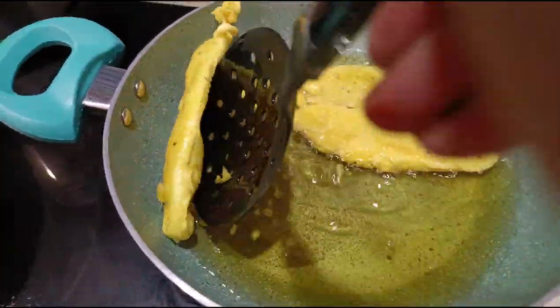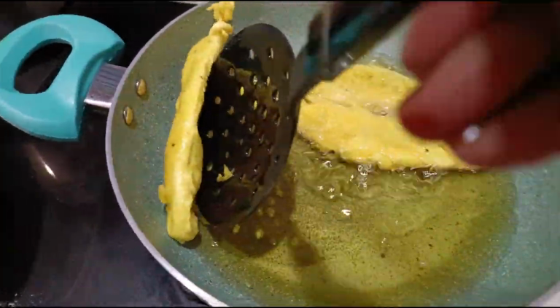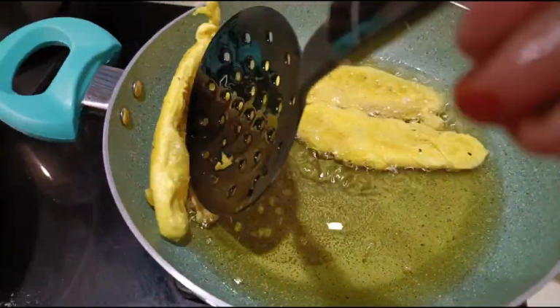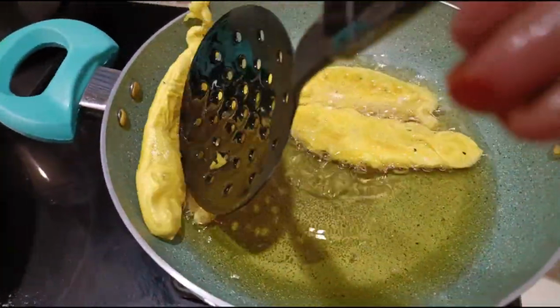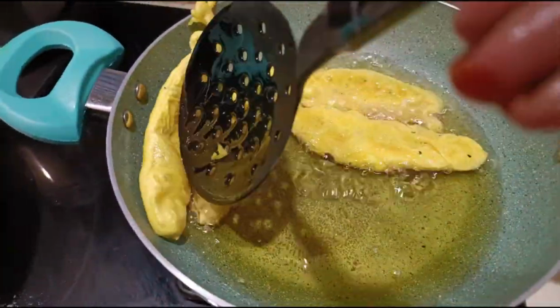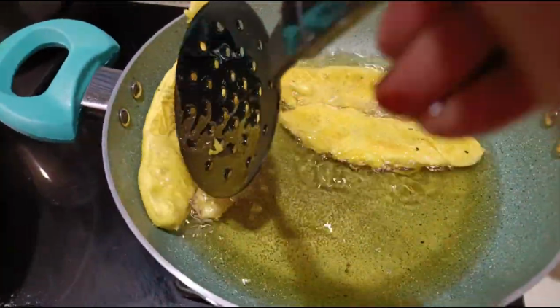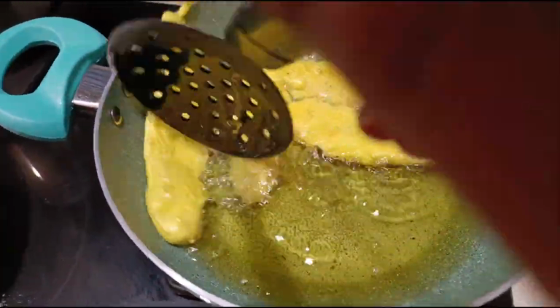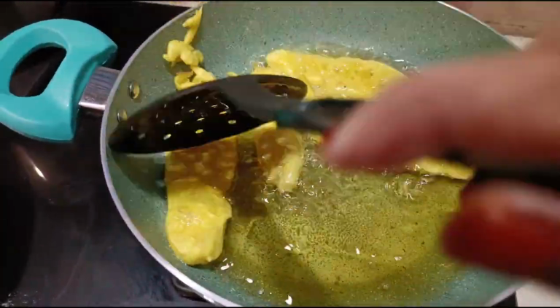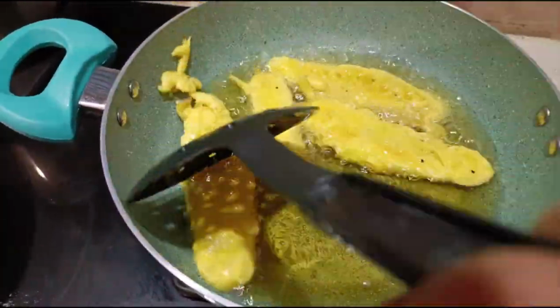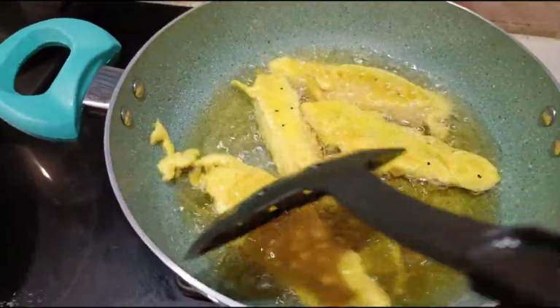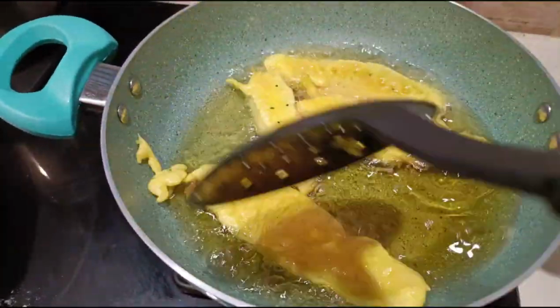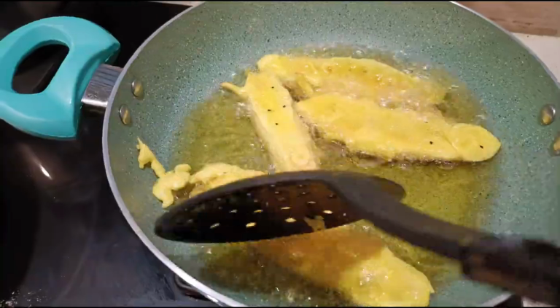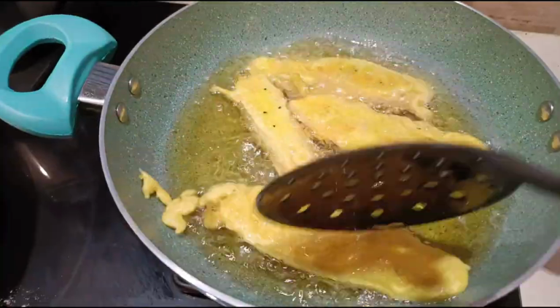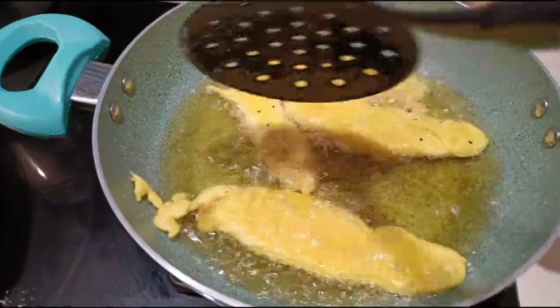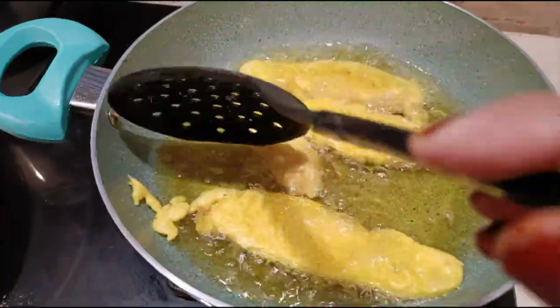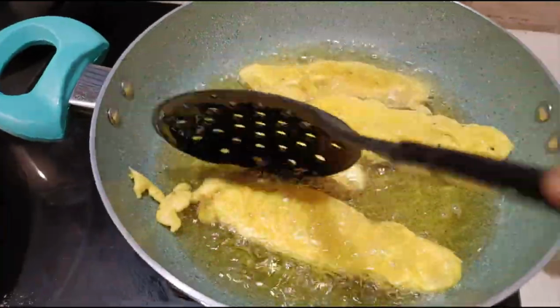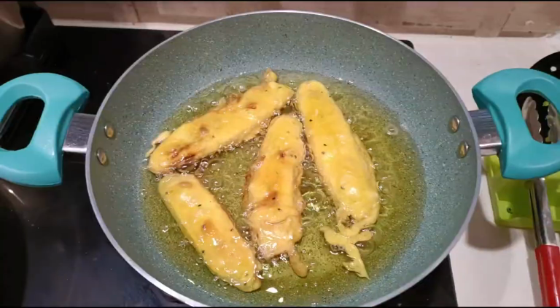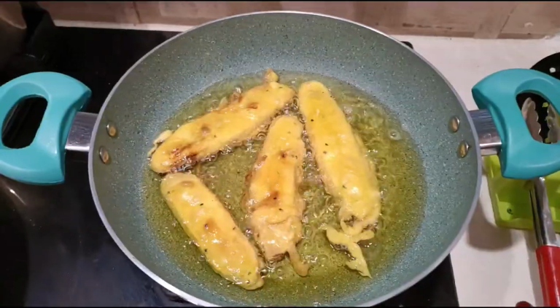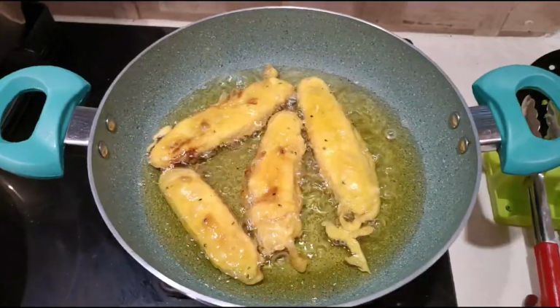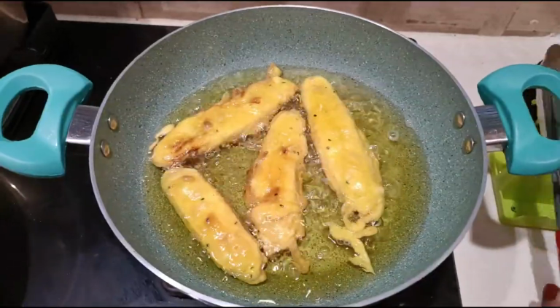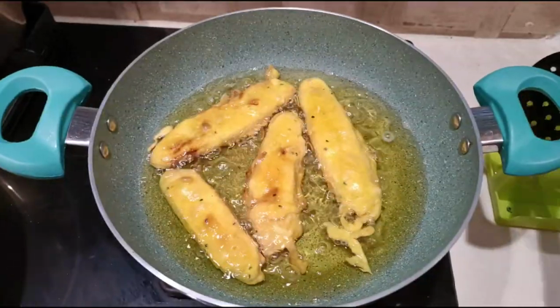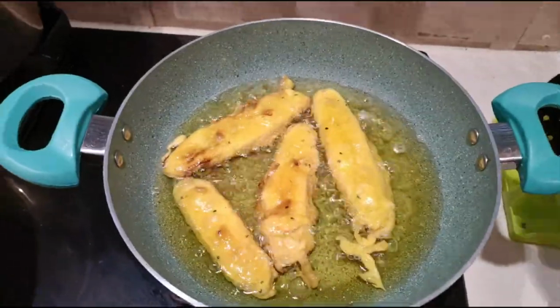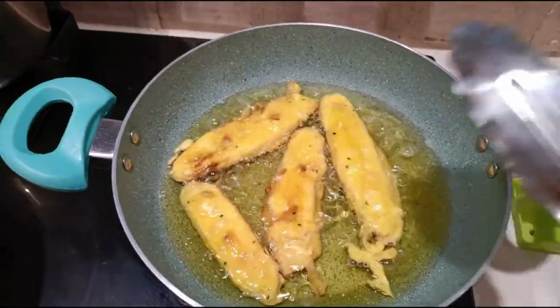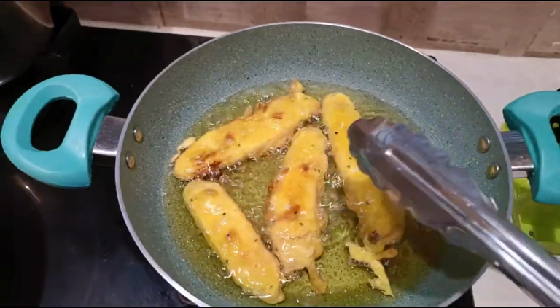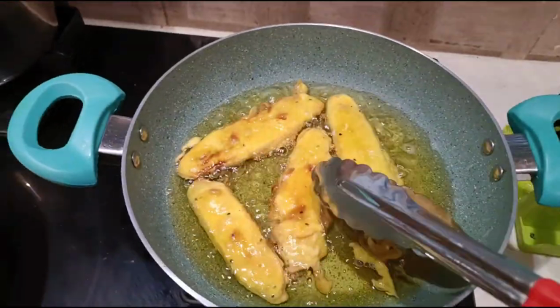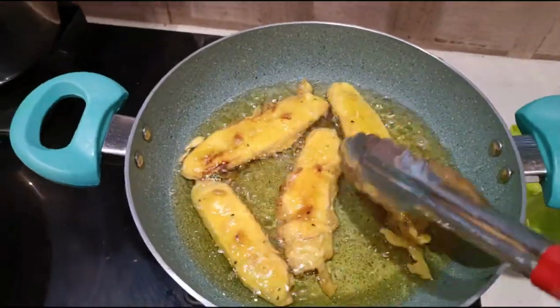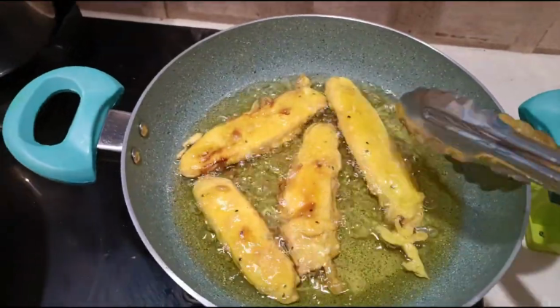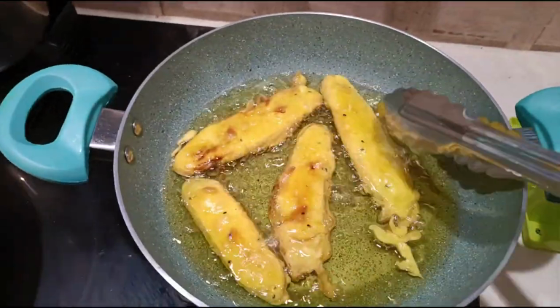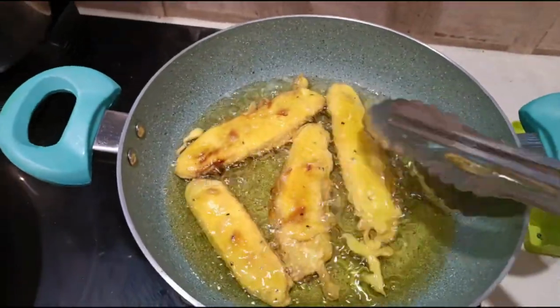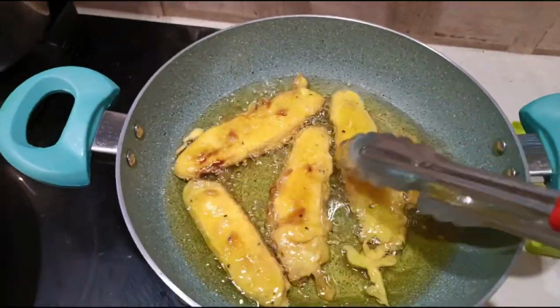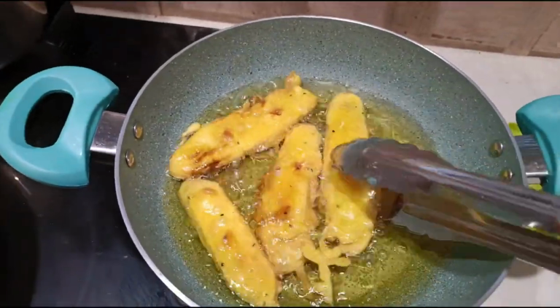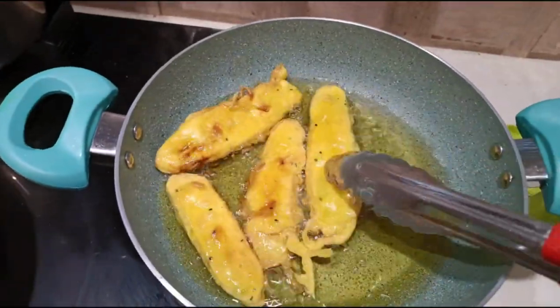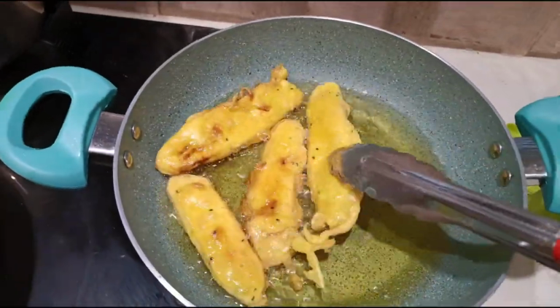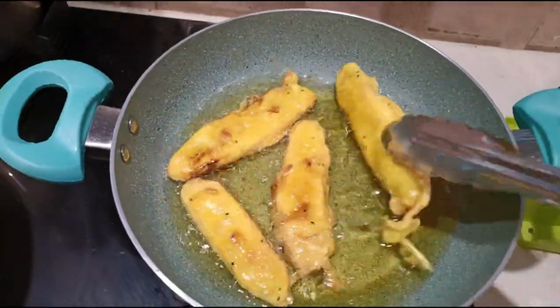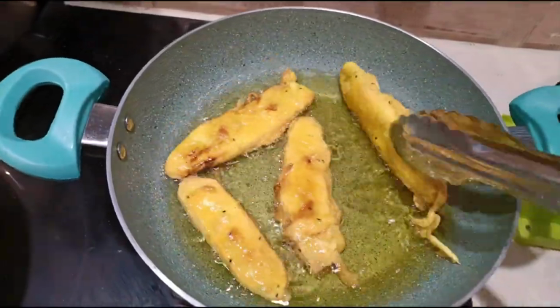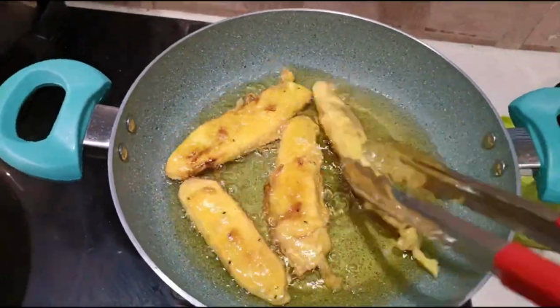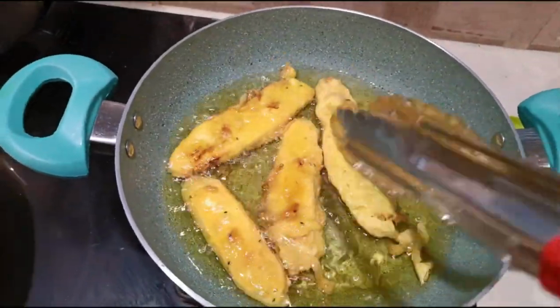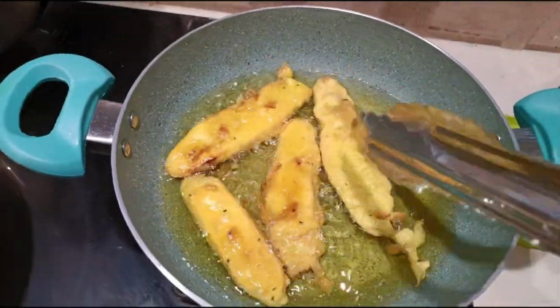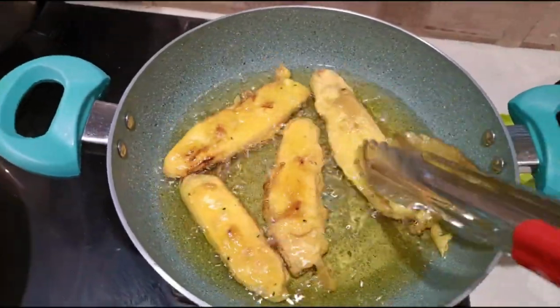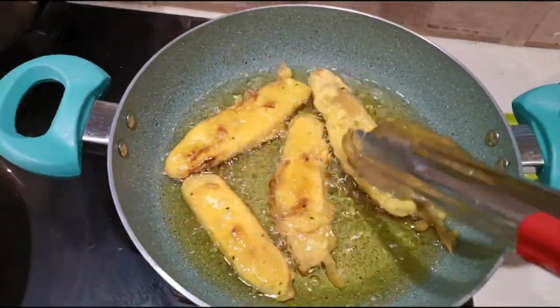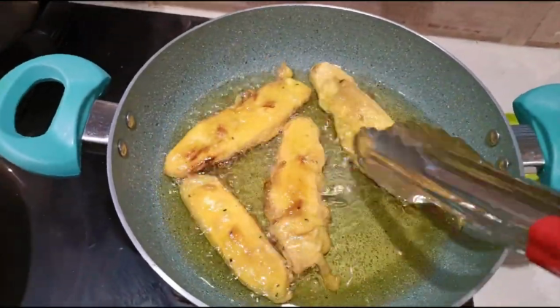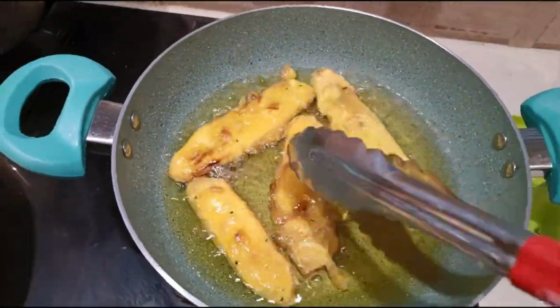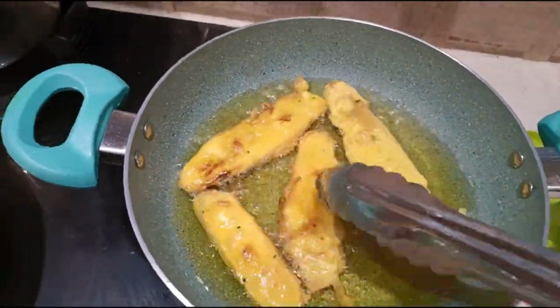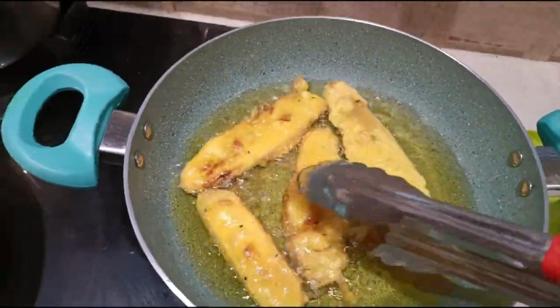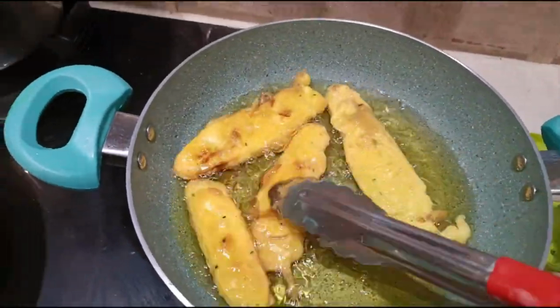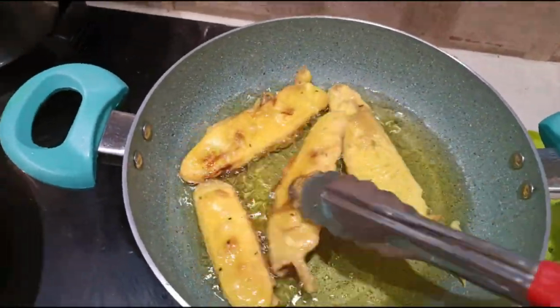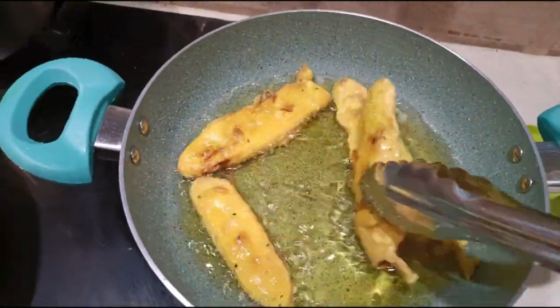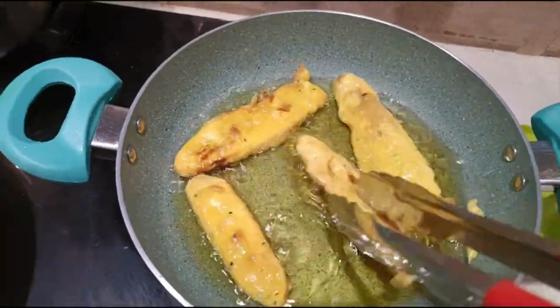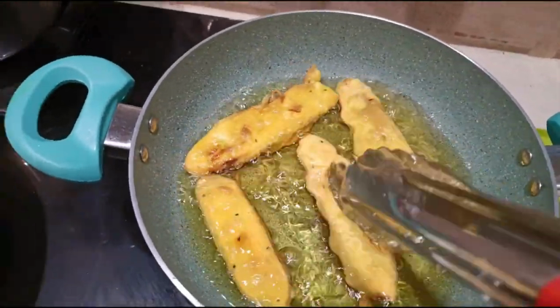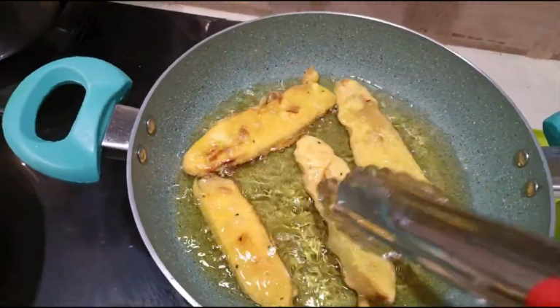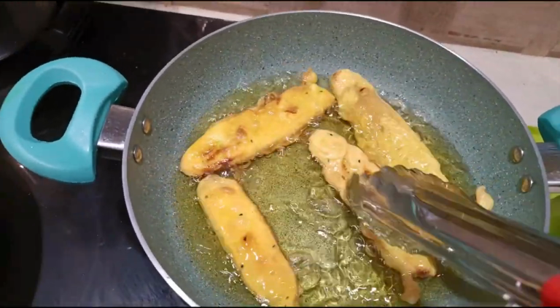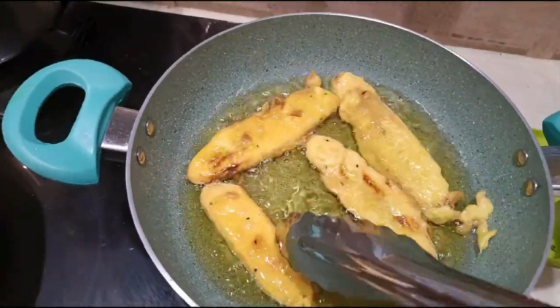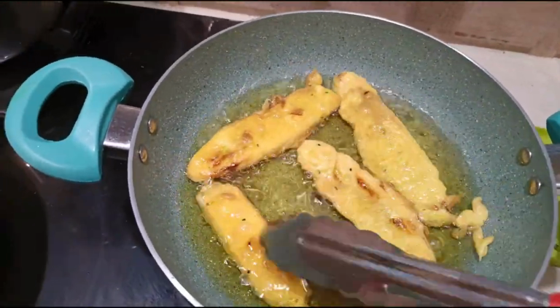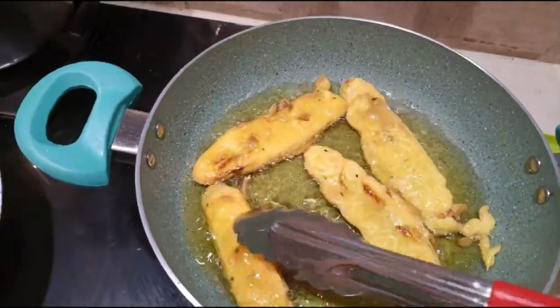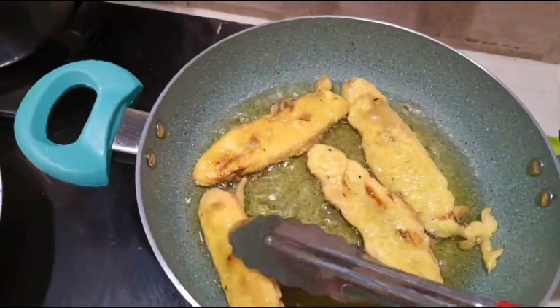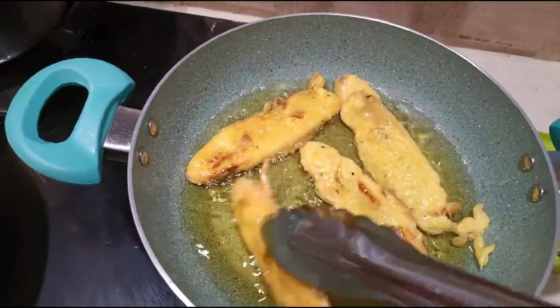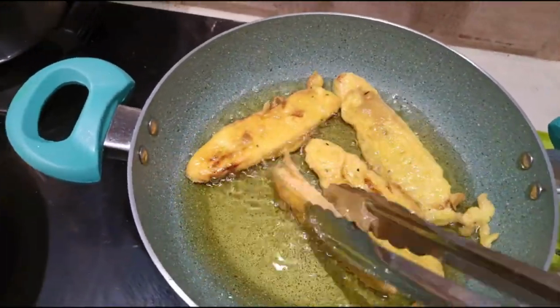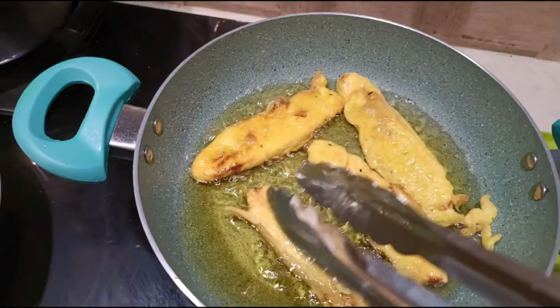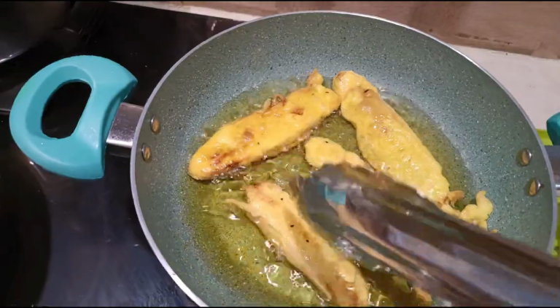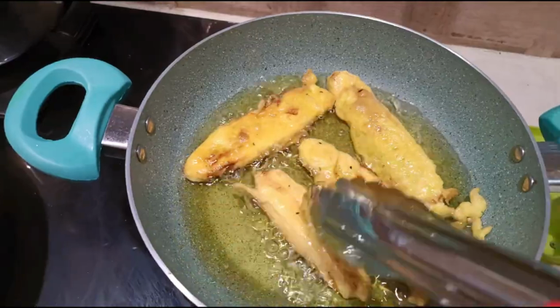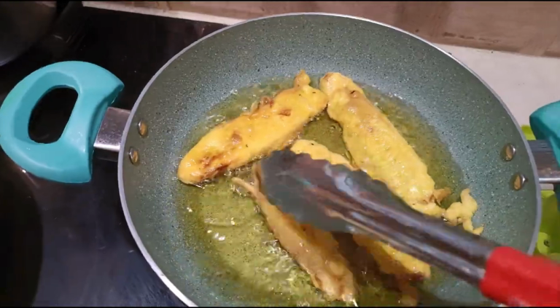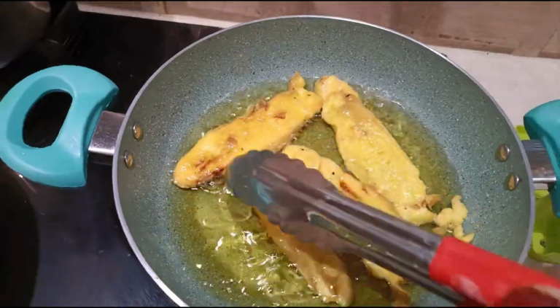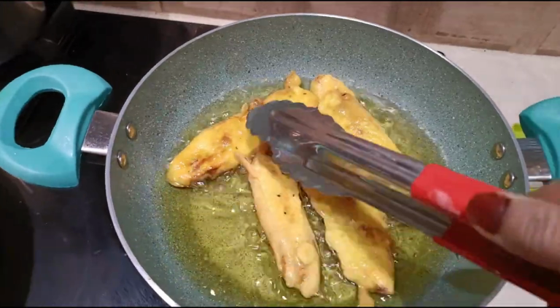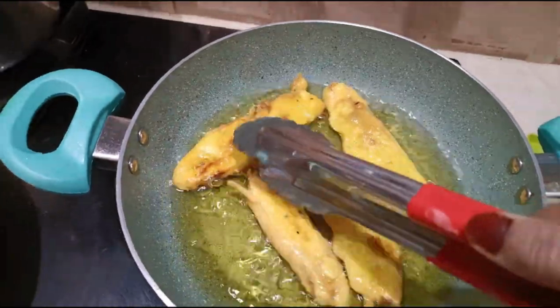turn it over. Once it becomes golden yellow, remove to a tissue-lined plate.